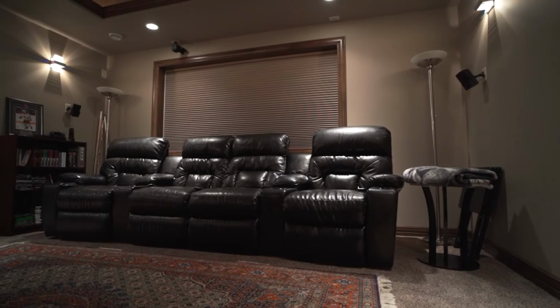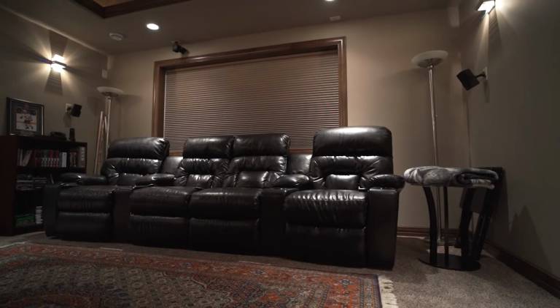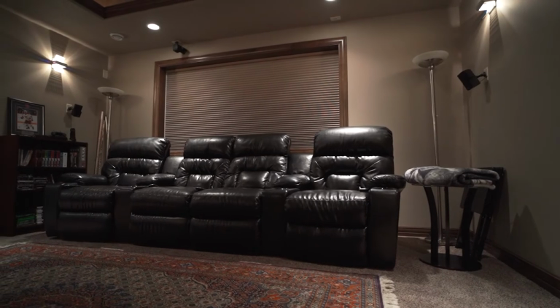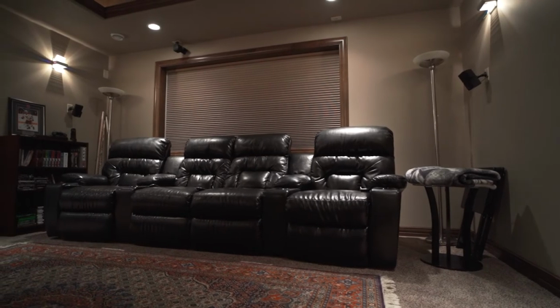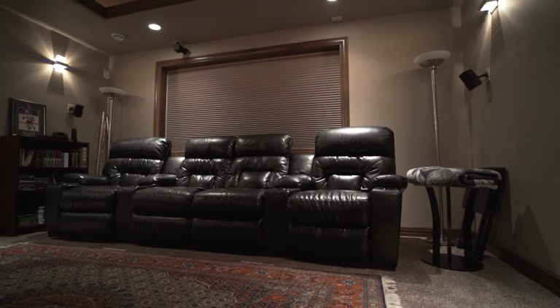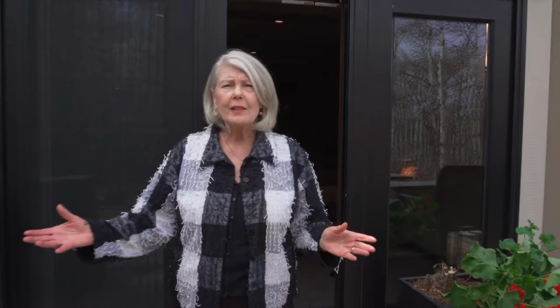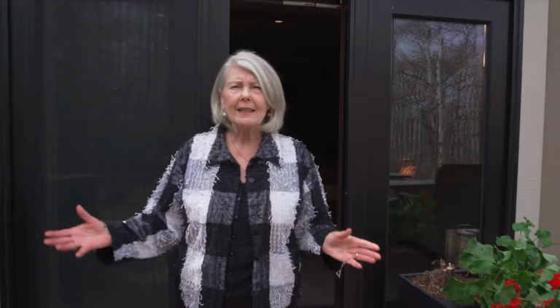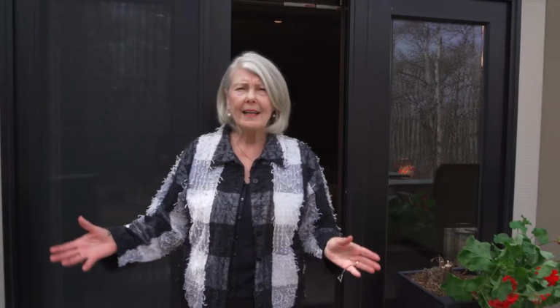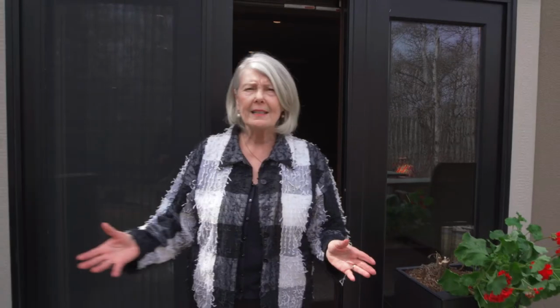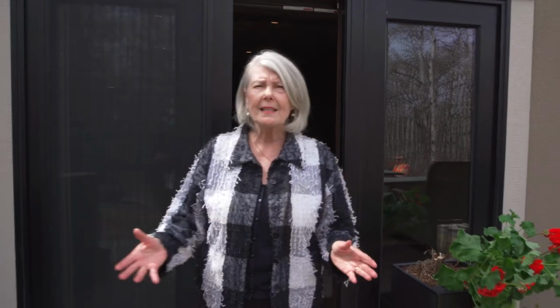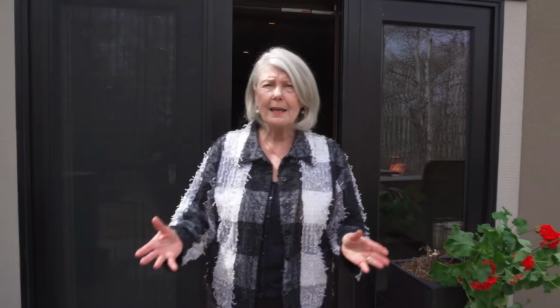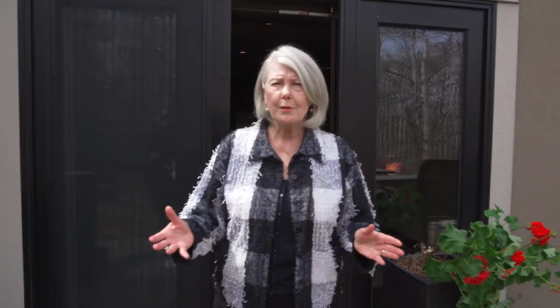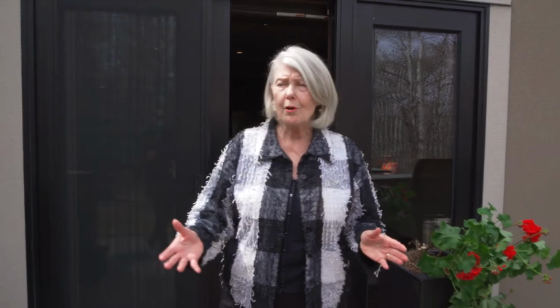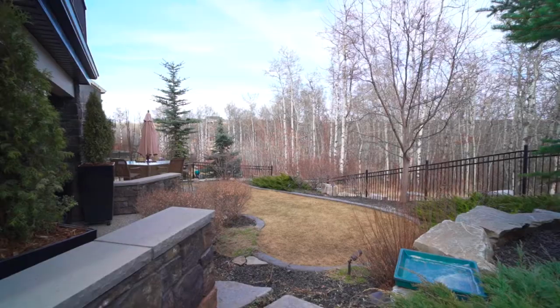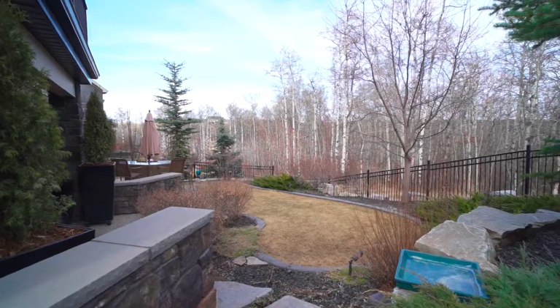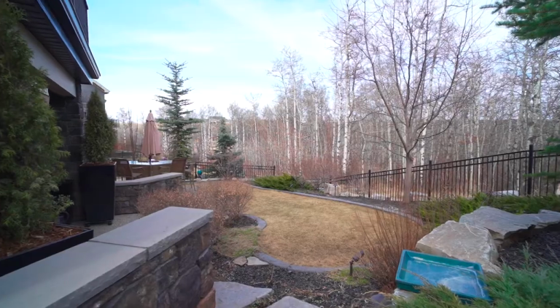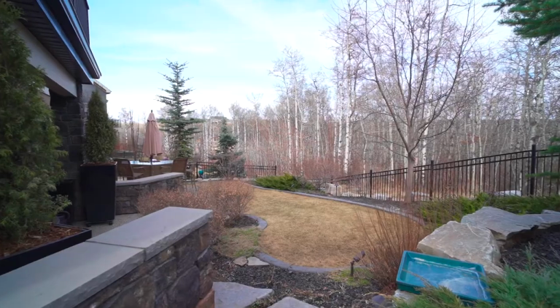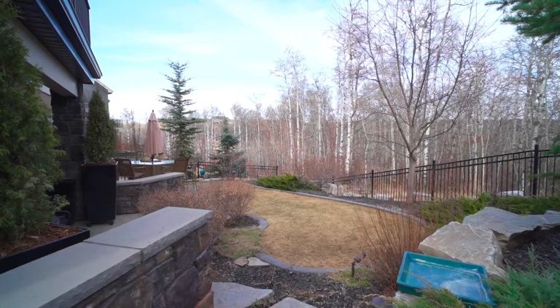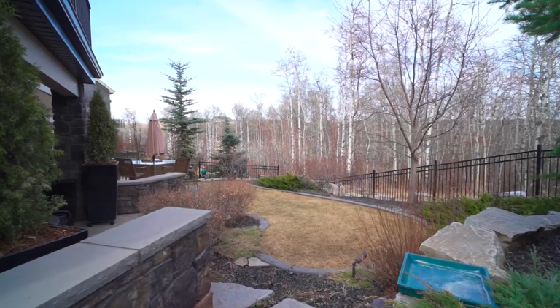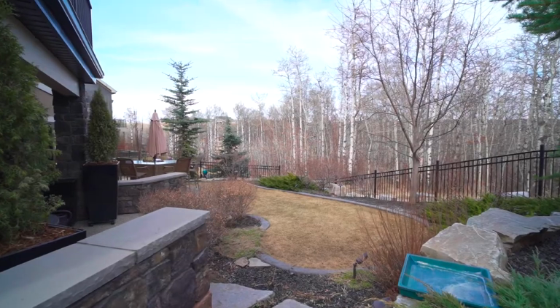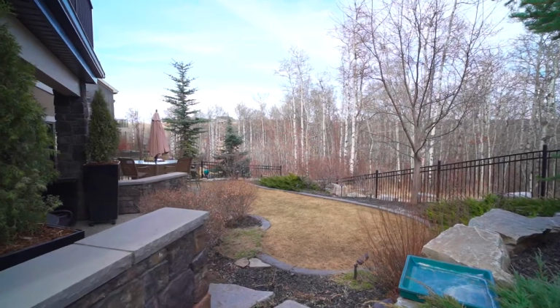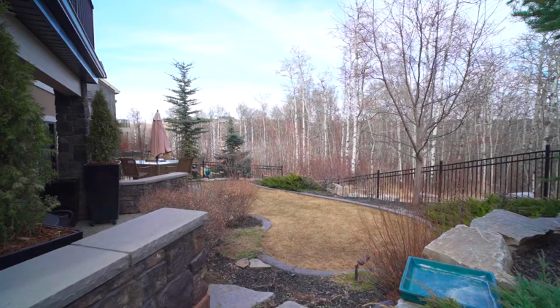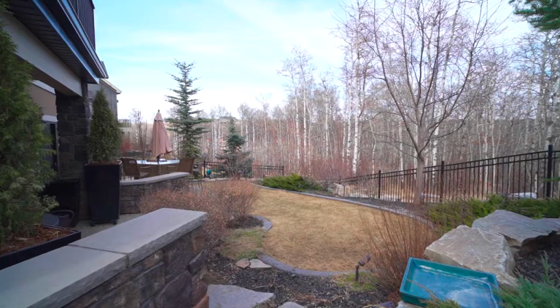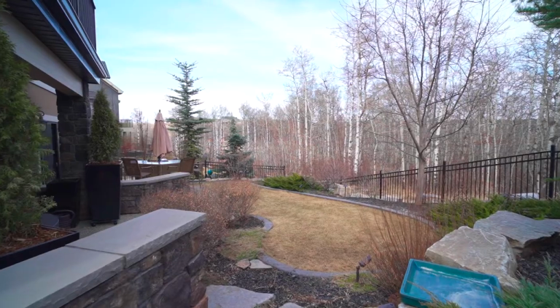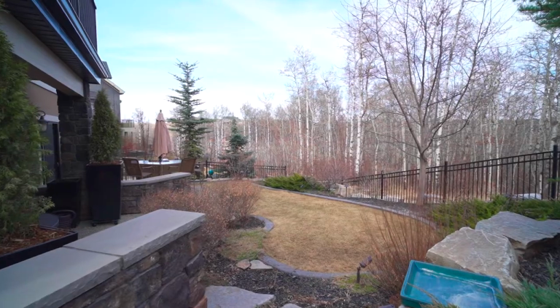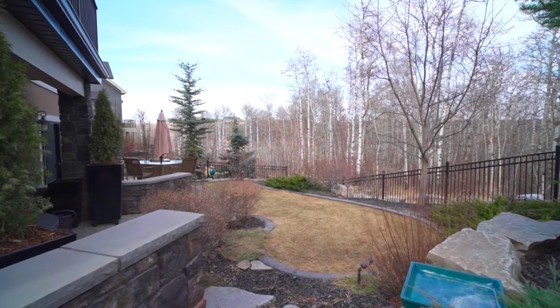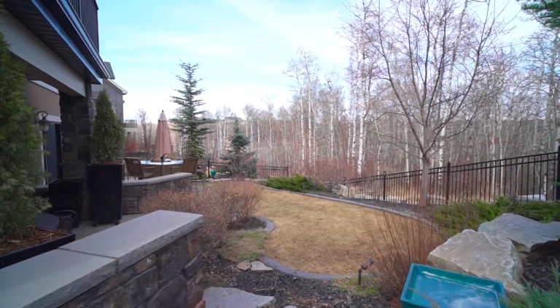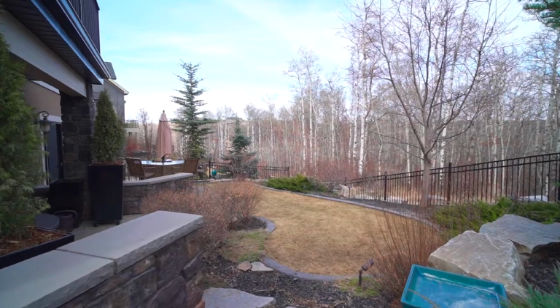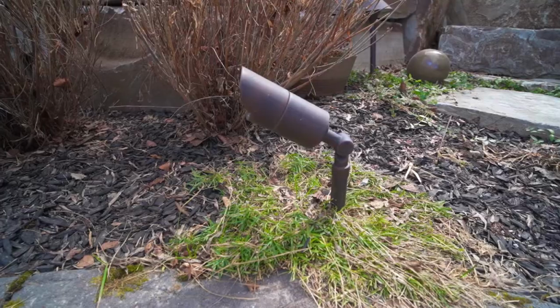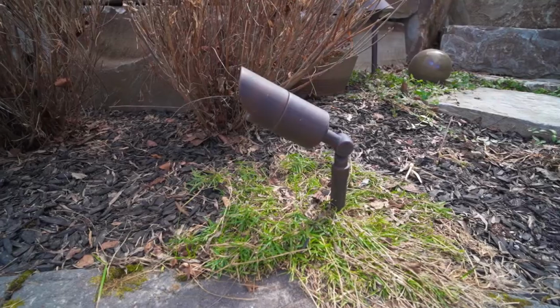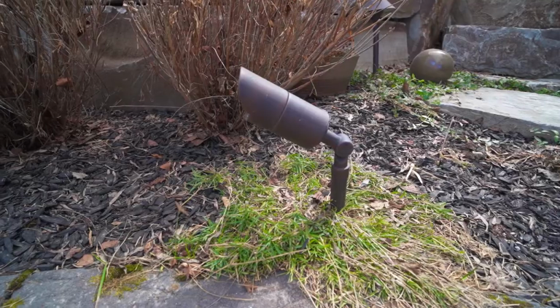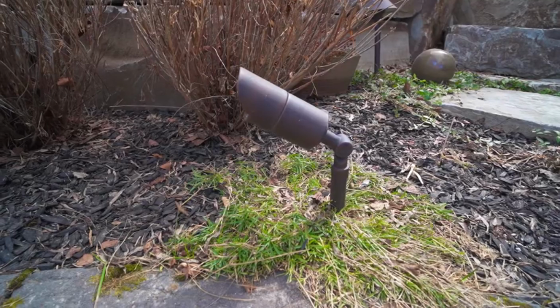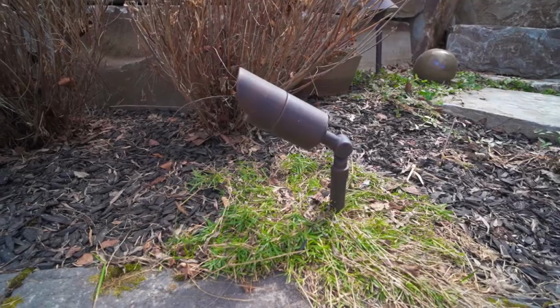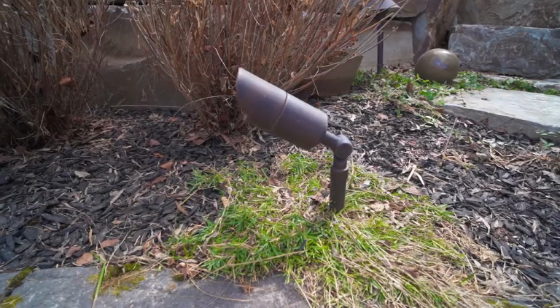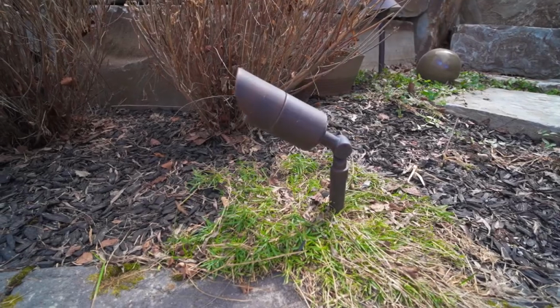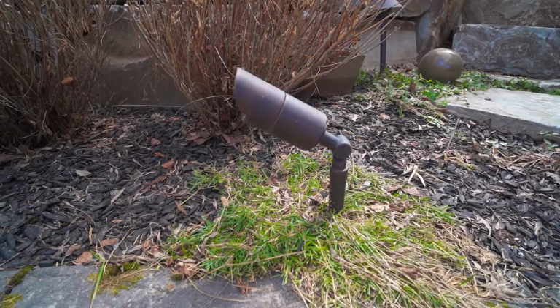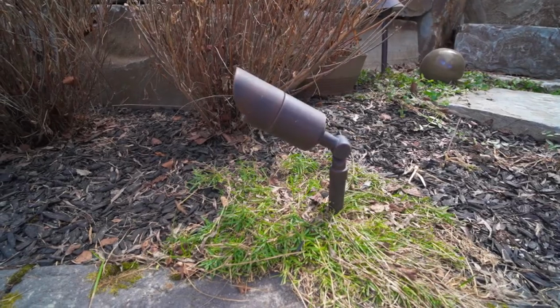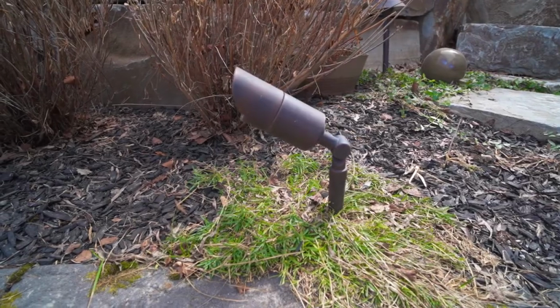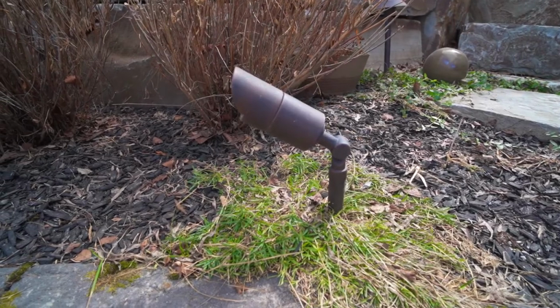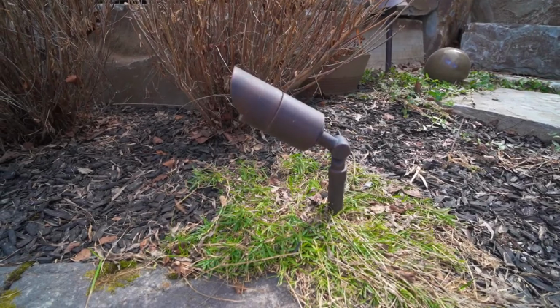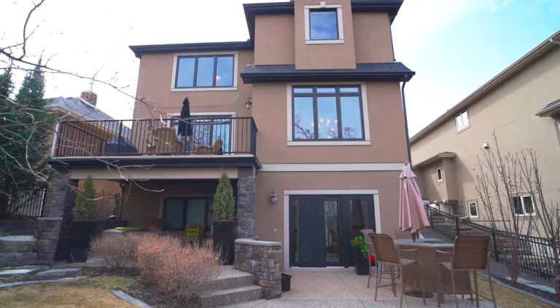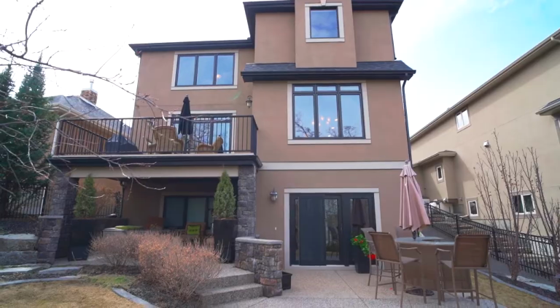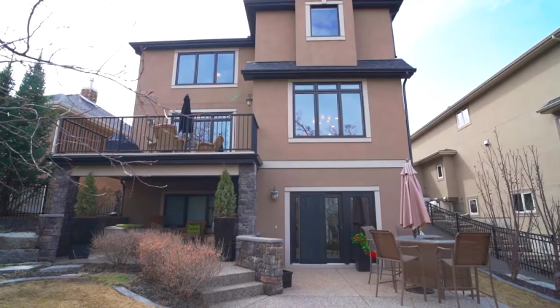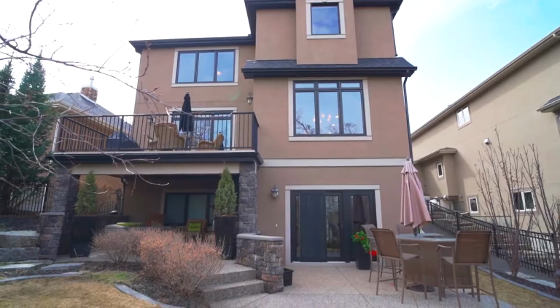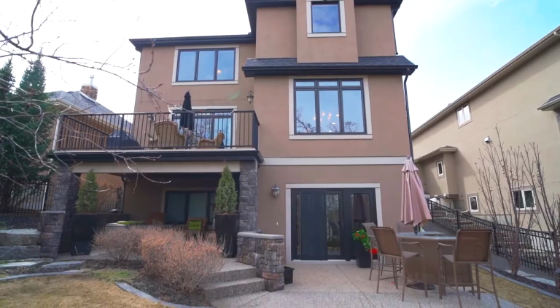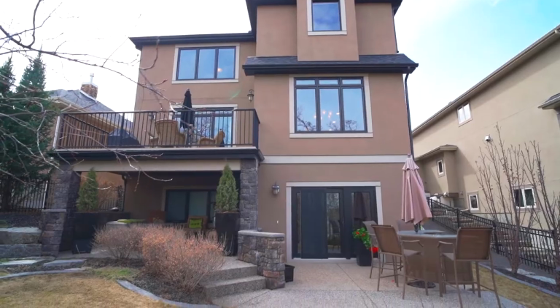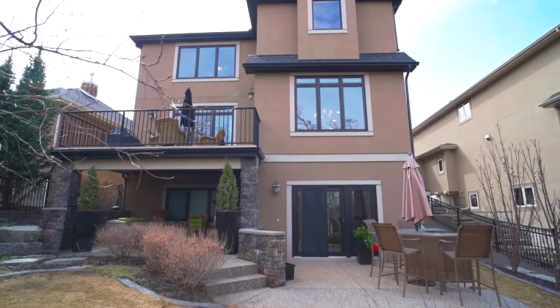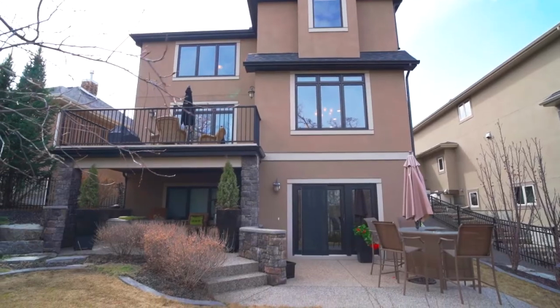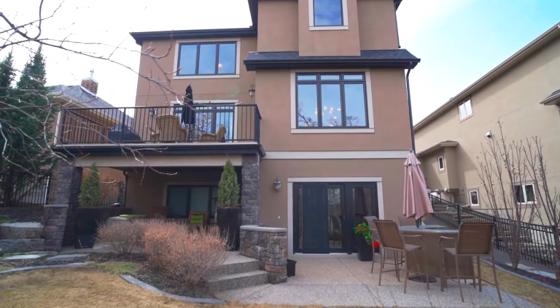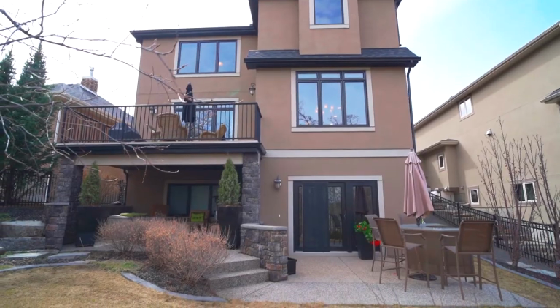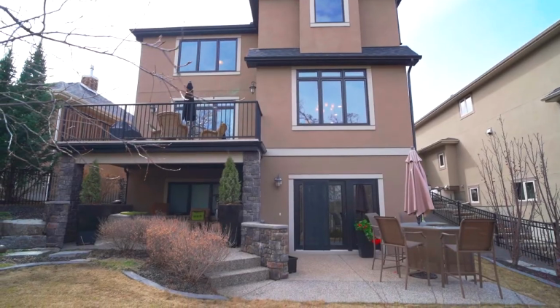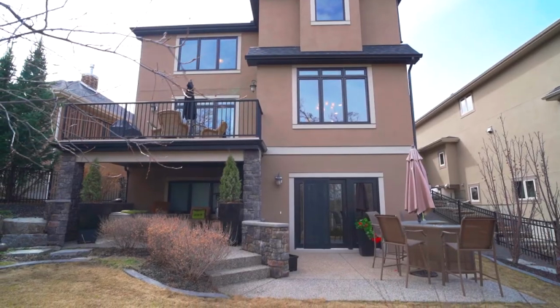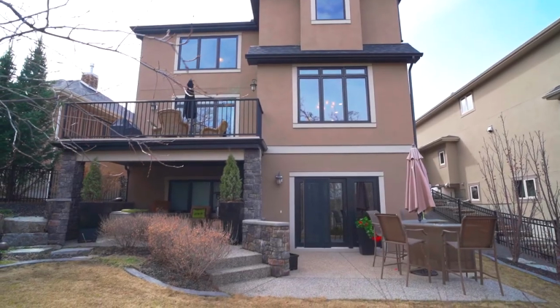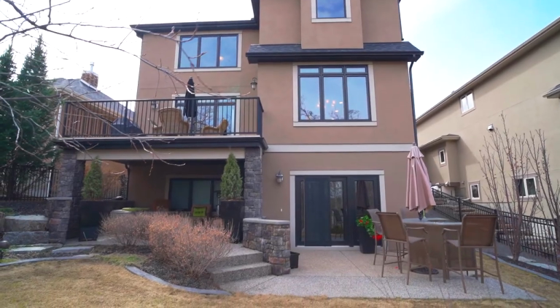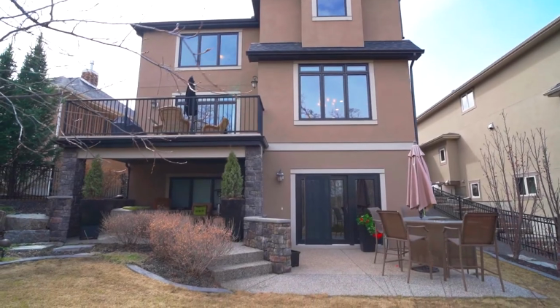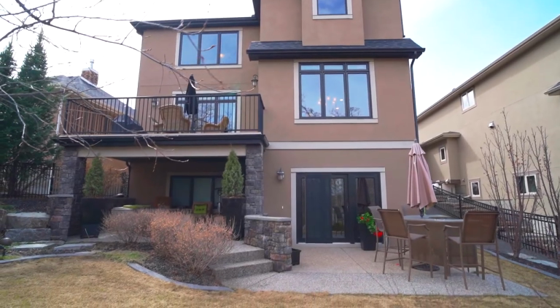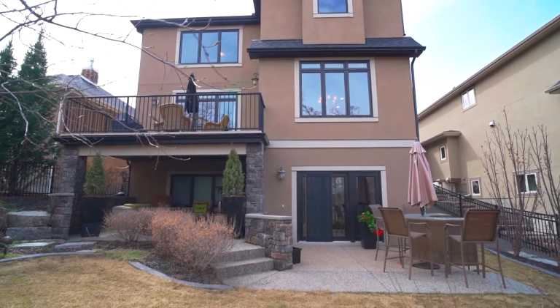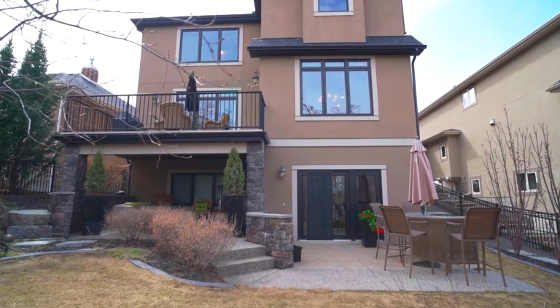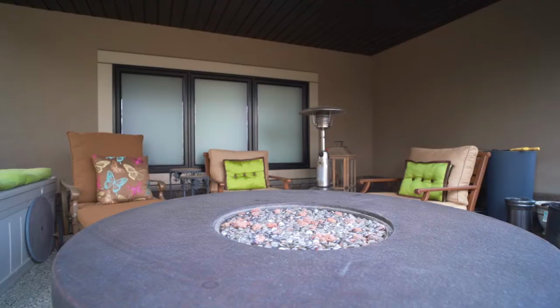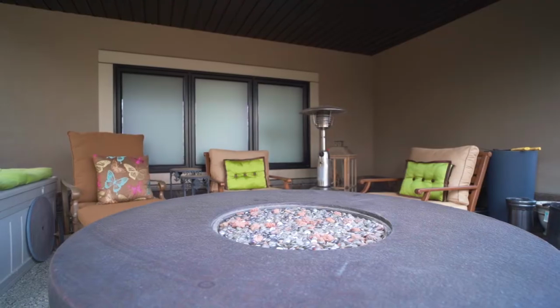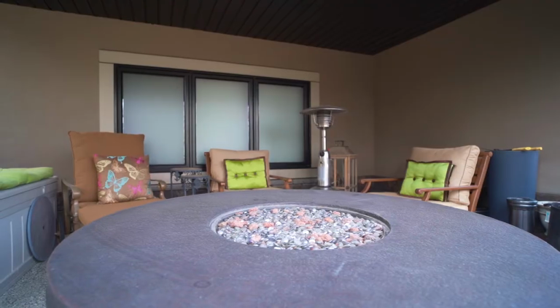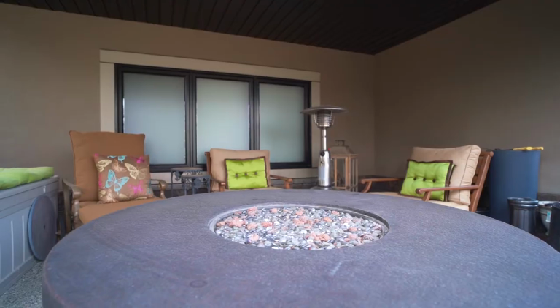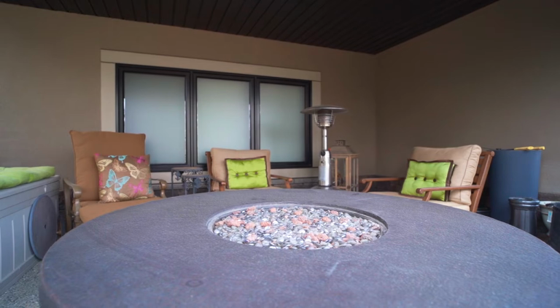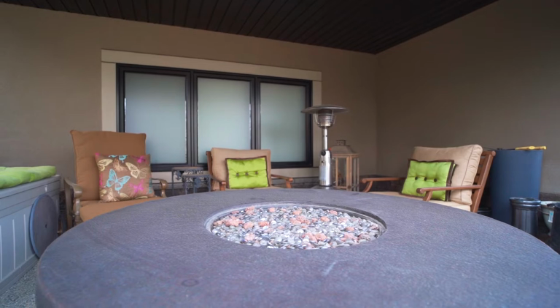The professionally landscaped yard offers in-ground lighting, underground sprinklers, and three fabulous decks for you to enjoy the summer.